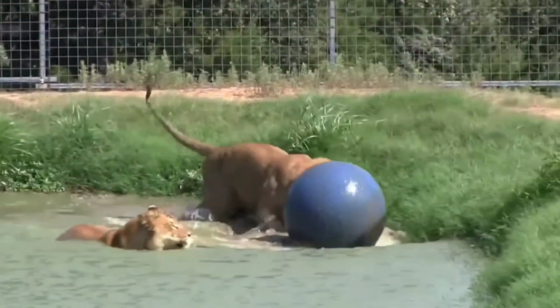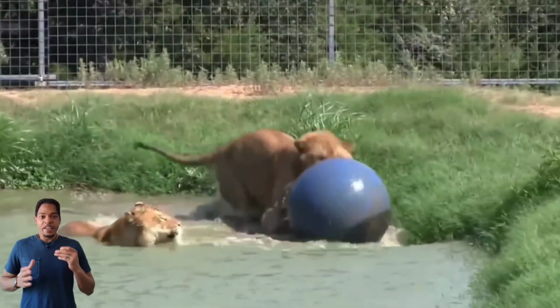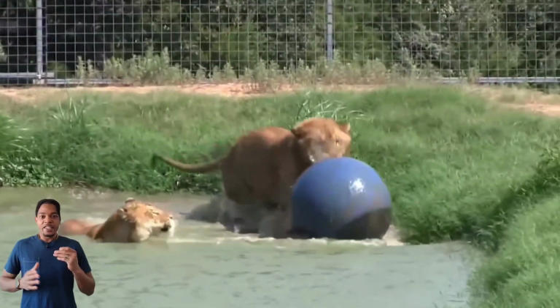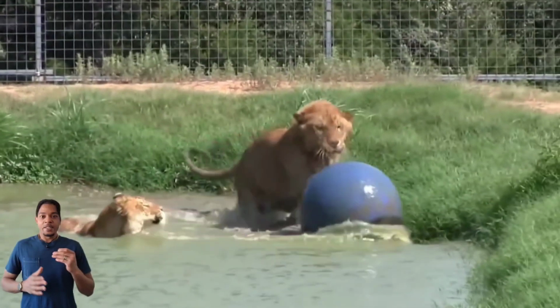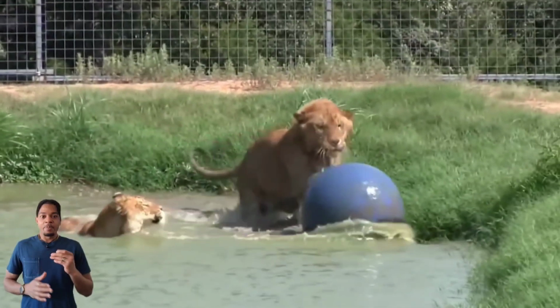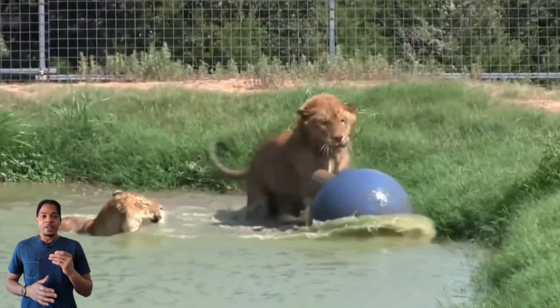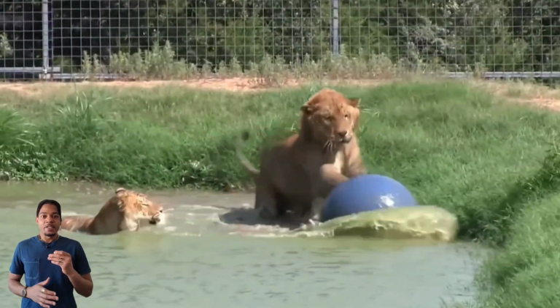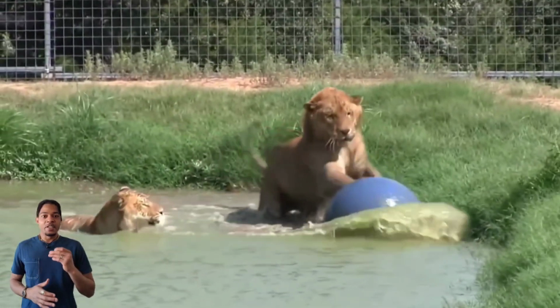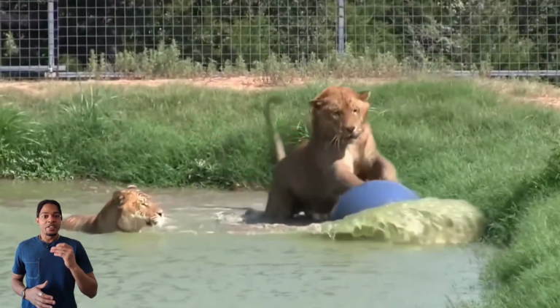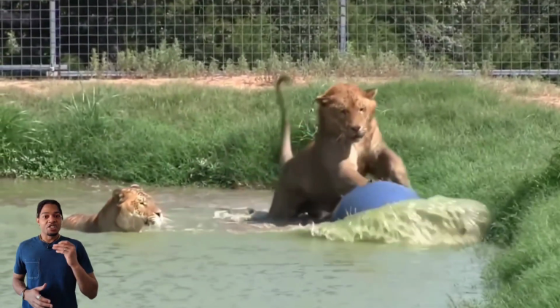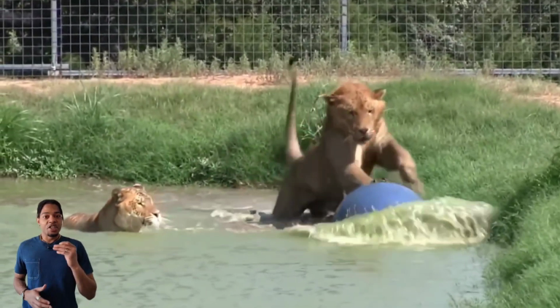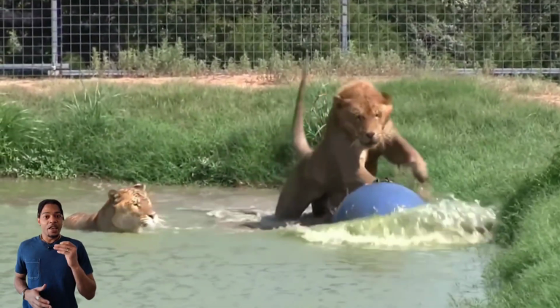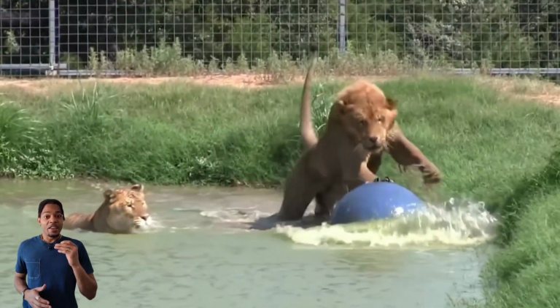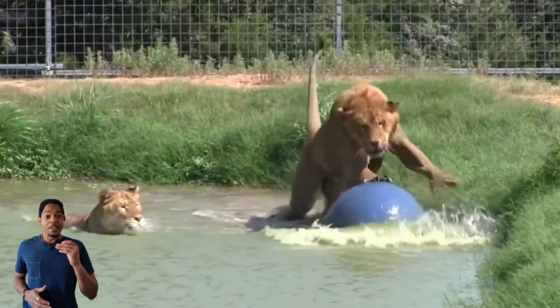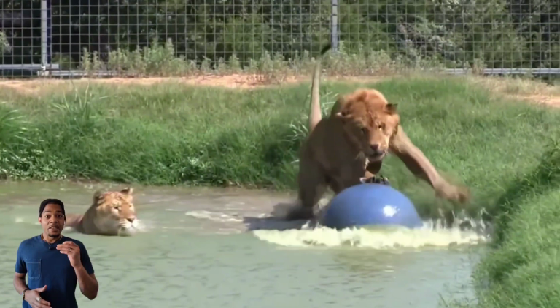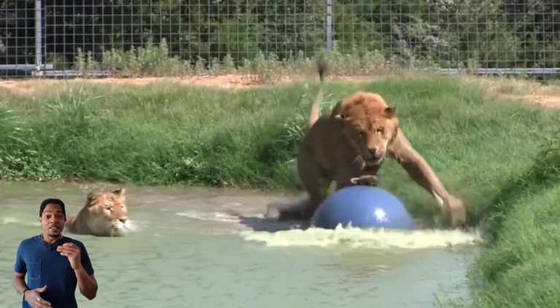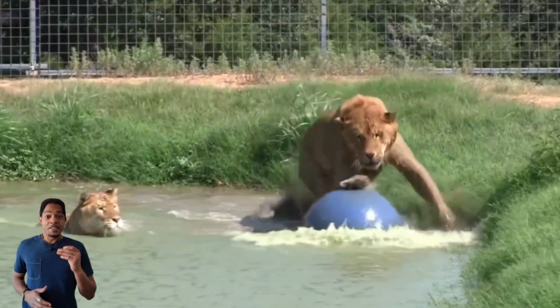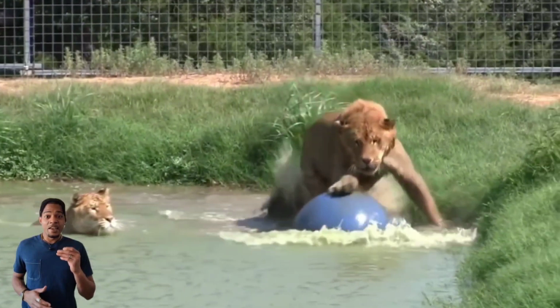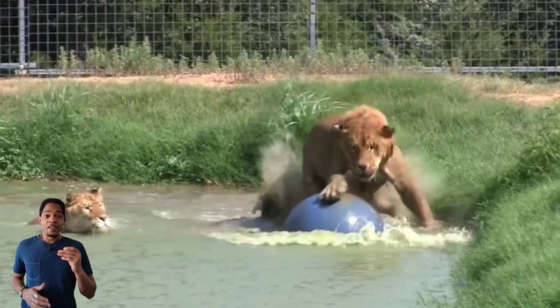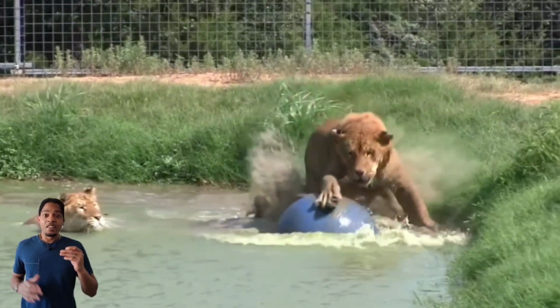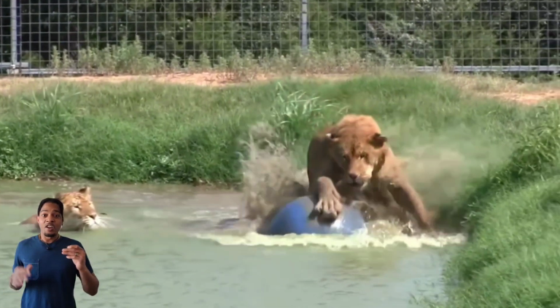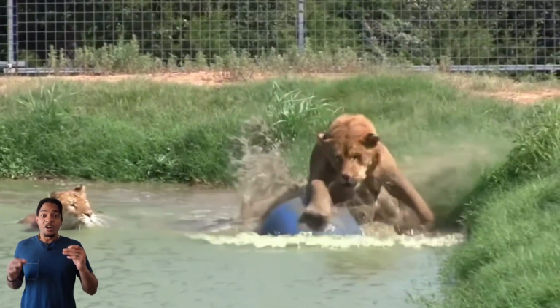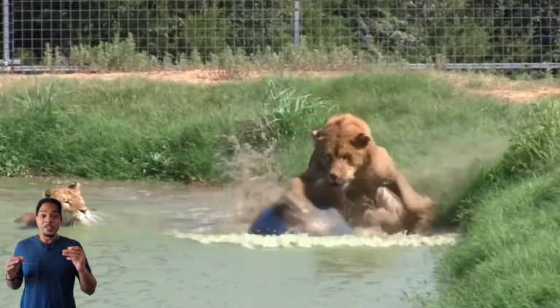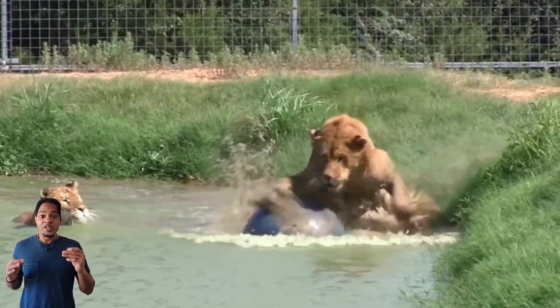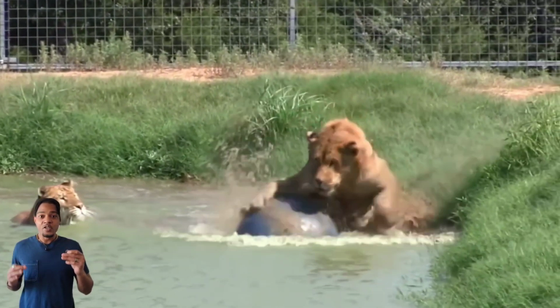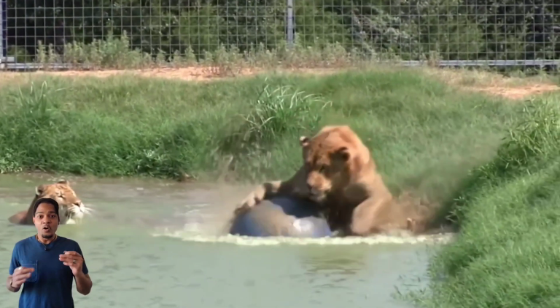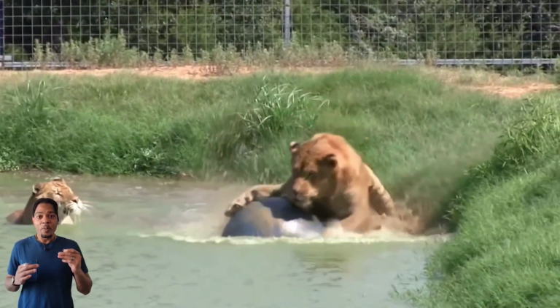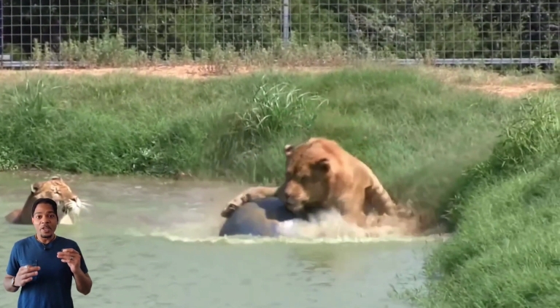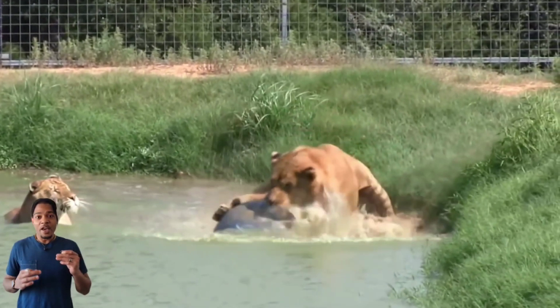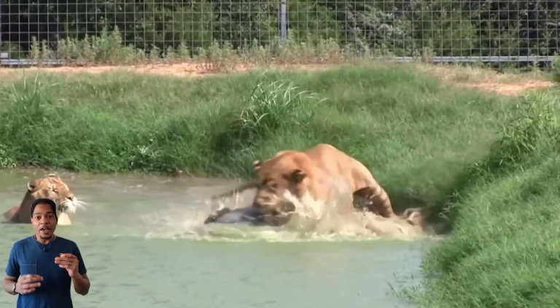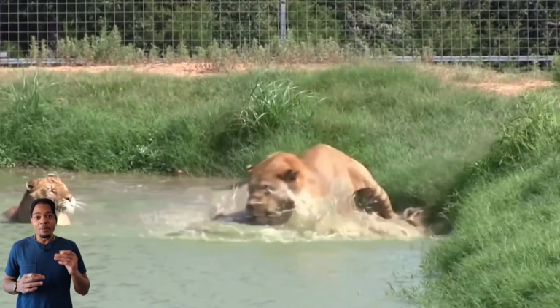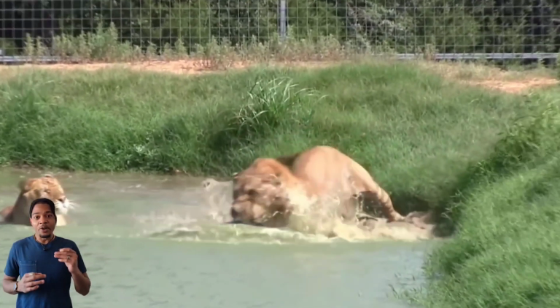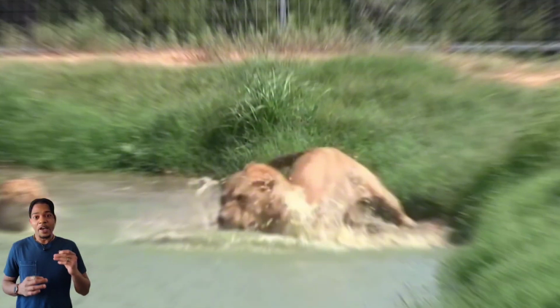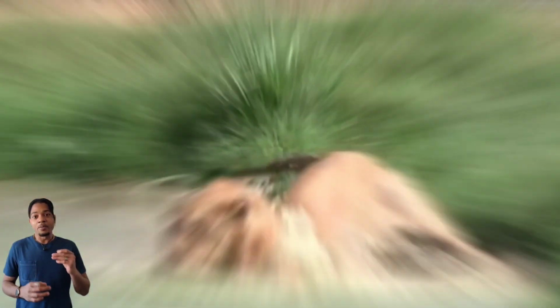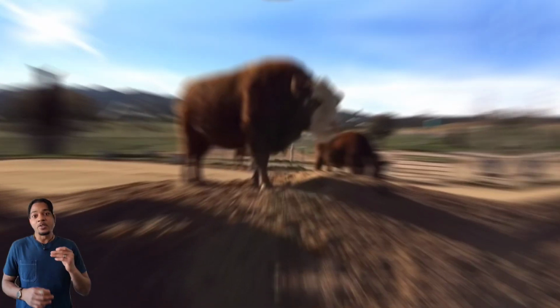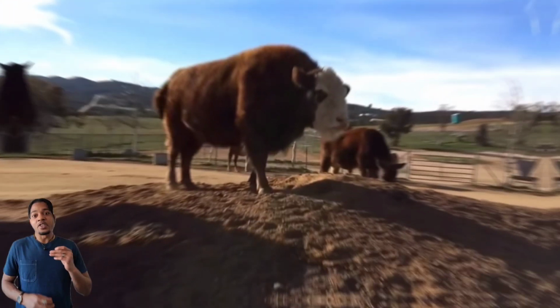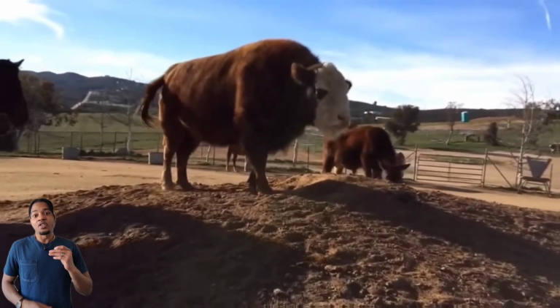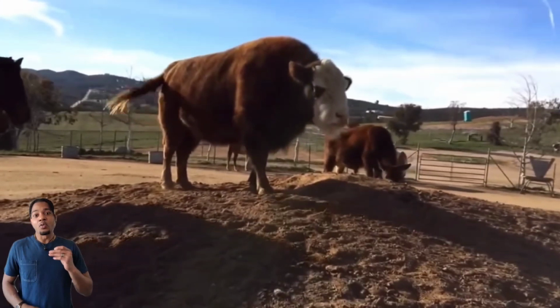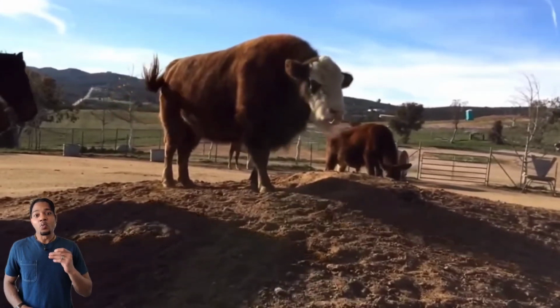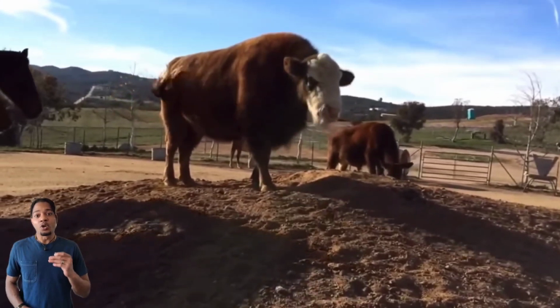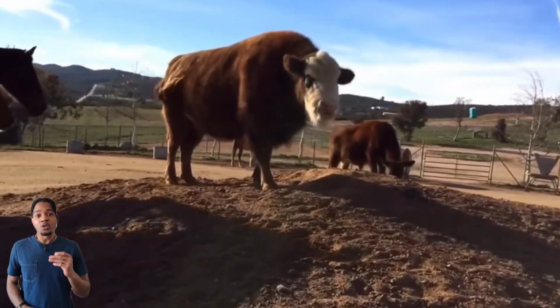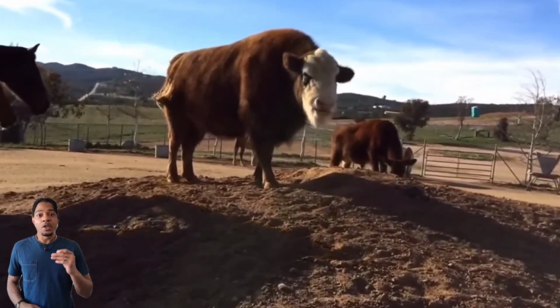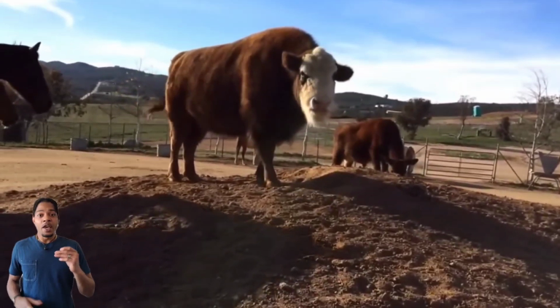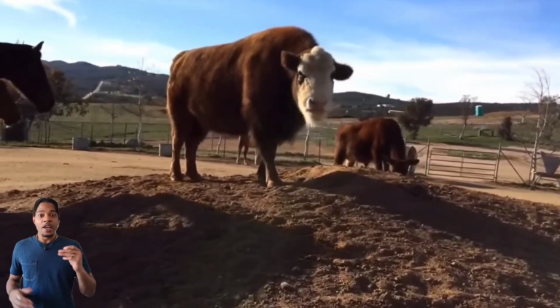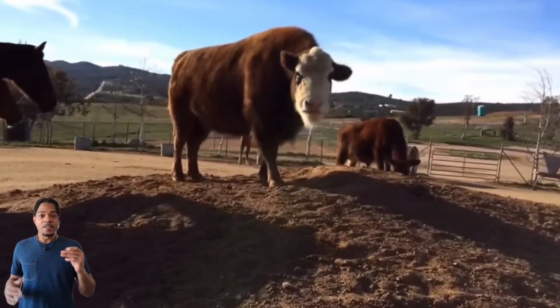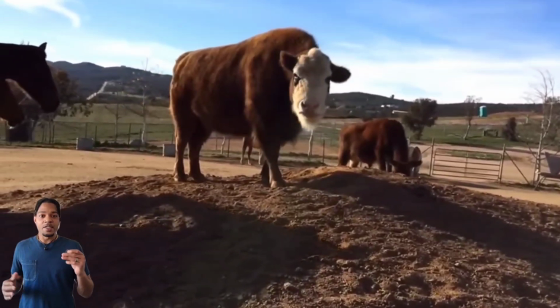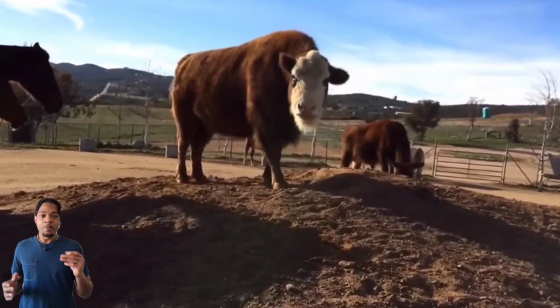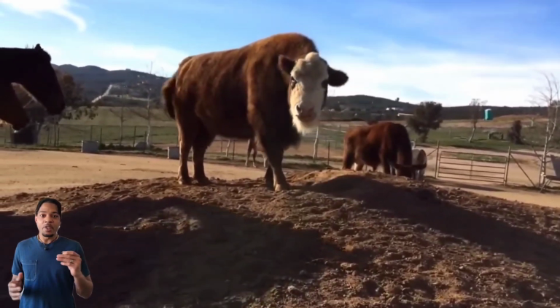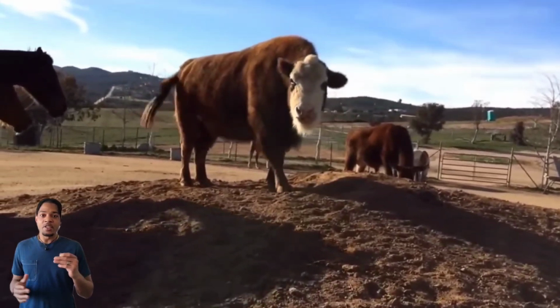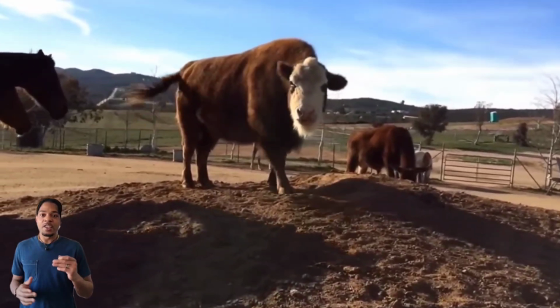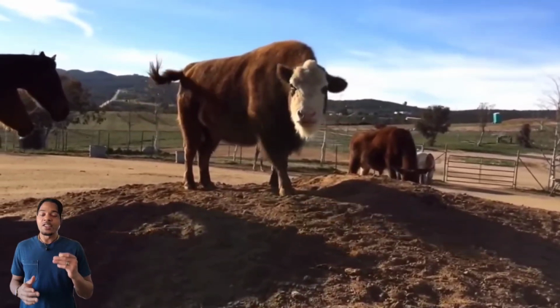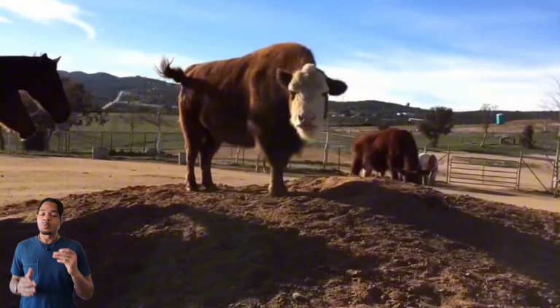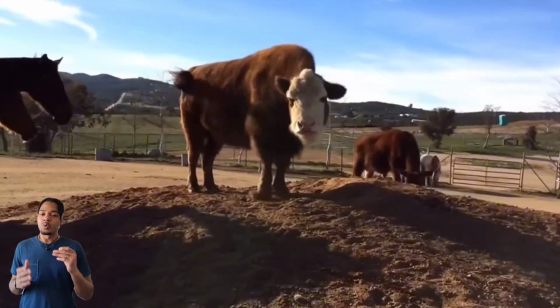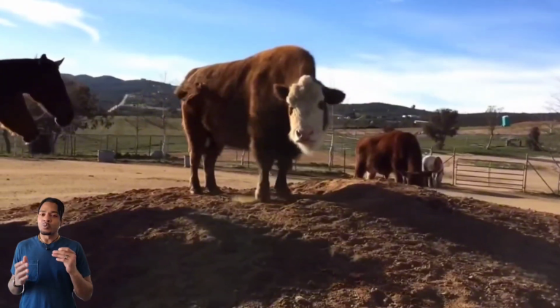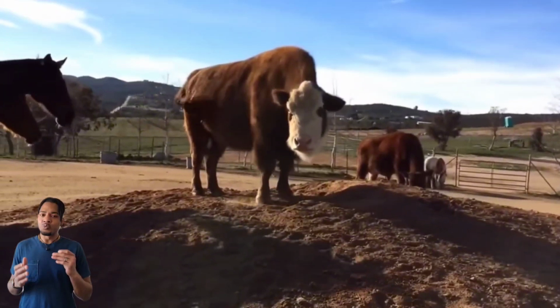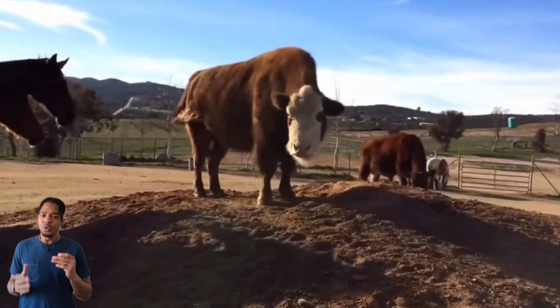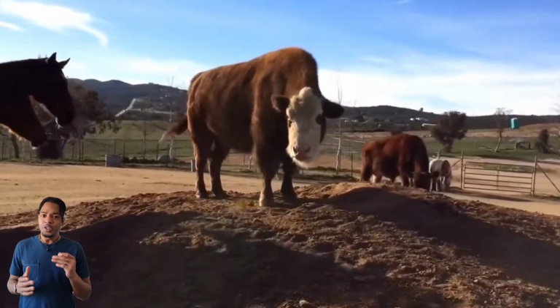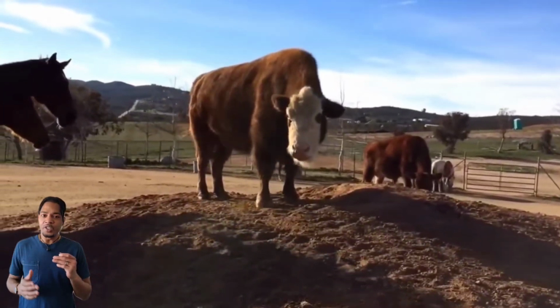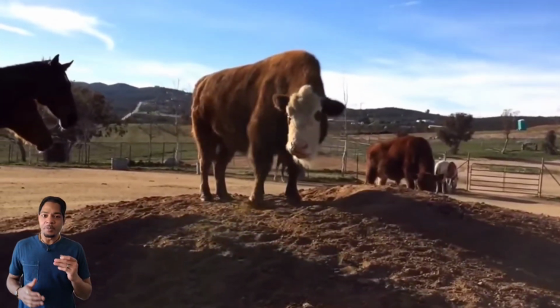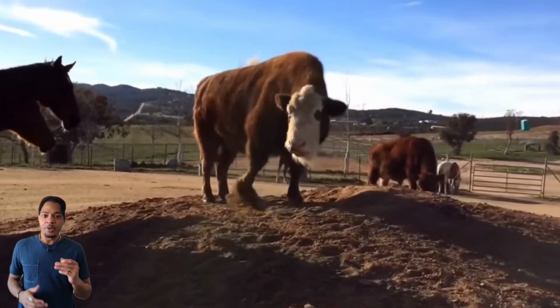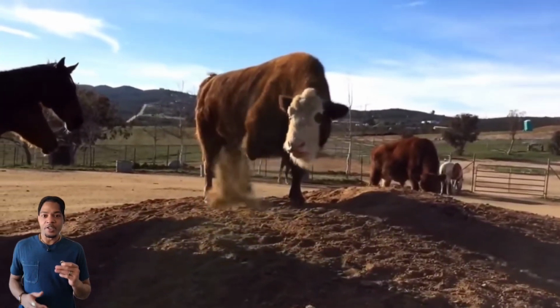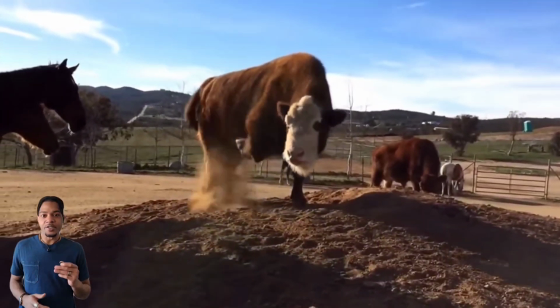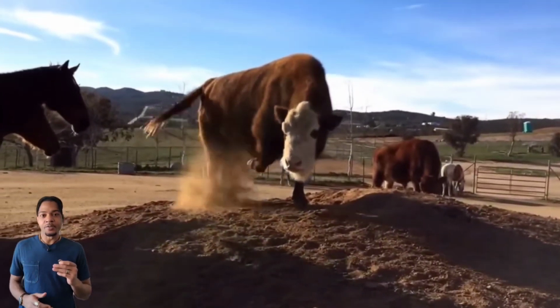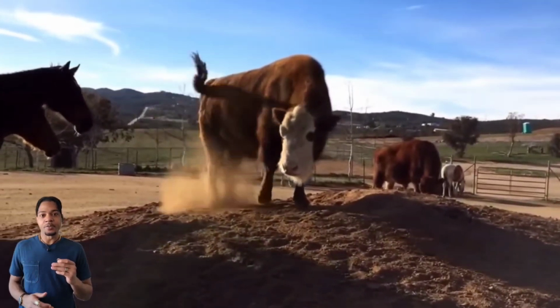DNA splicing and gene editing aside, there are so many hybrid animals in the world and some of these guys will really surprise you.